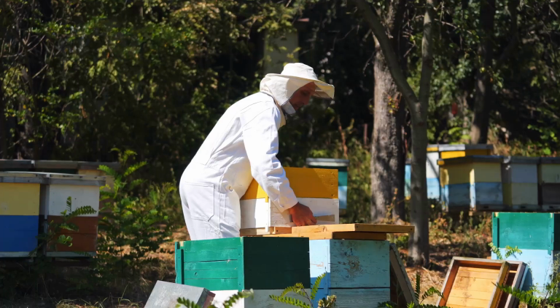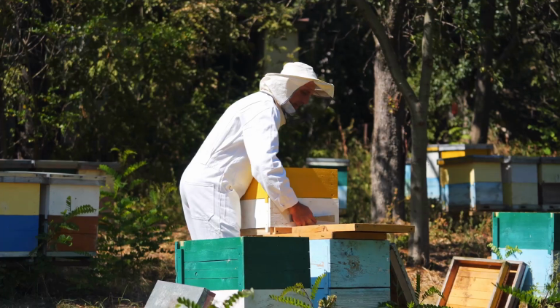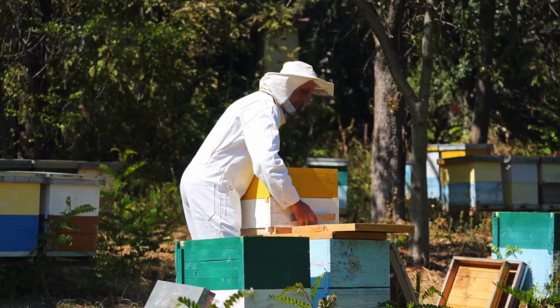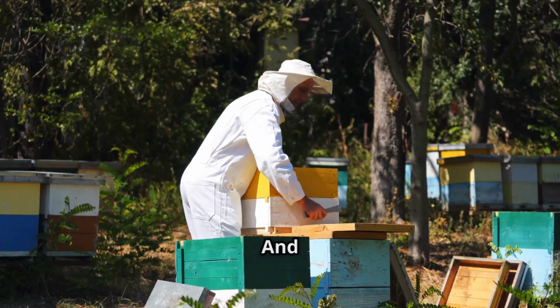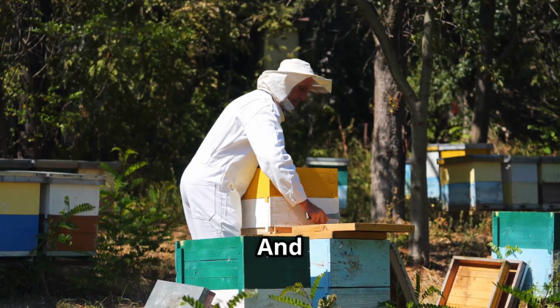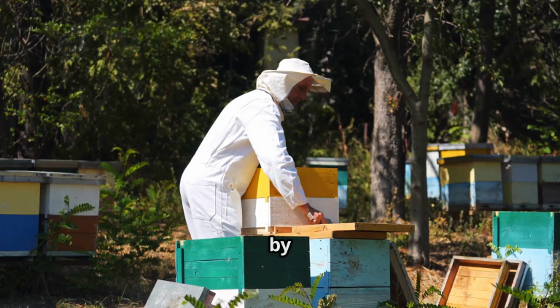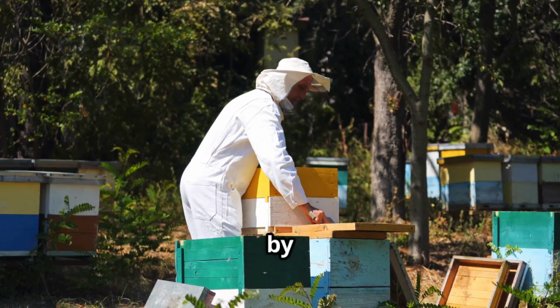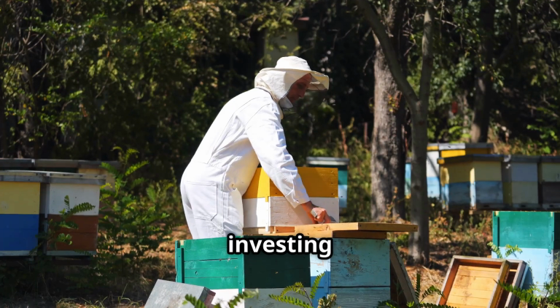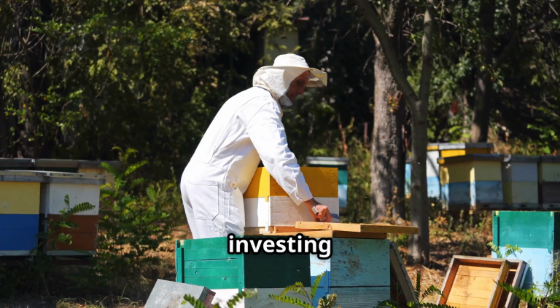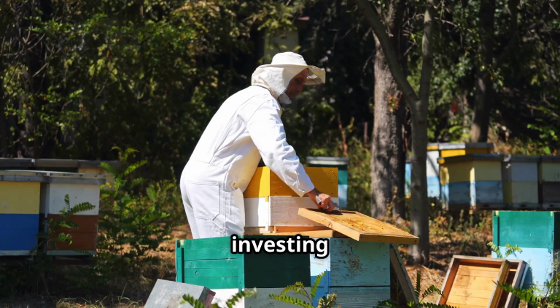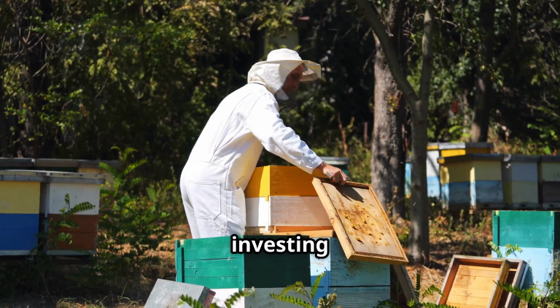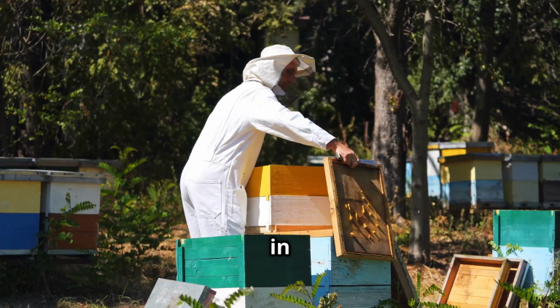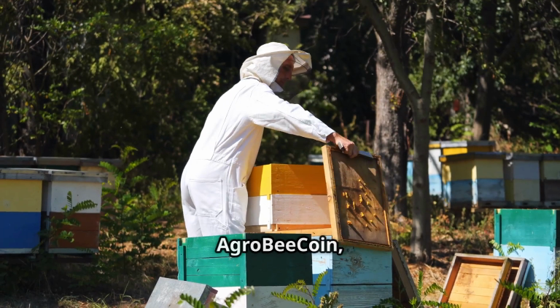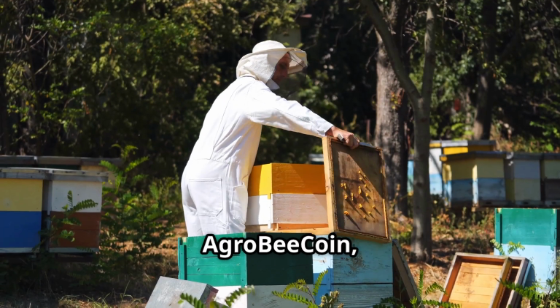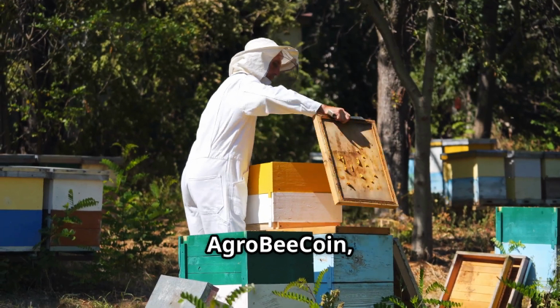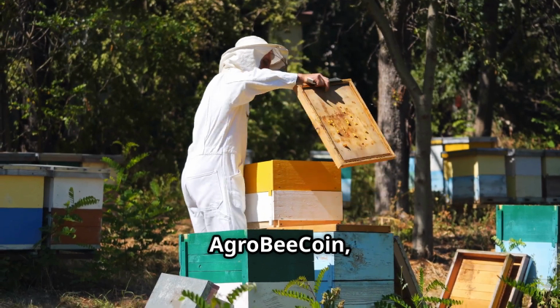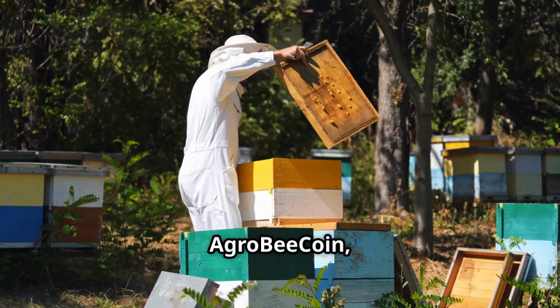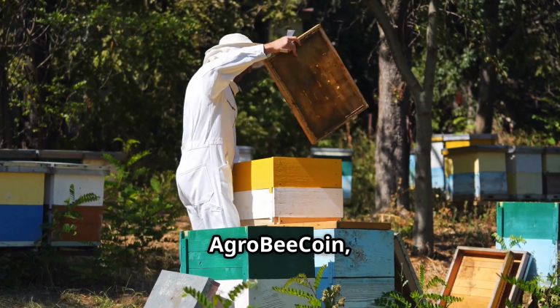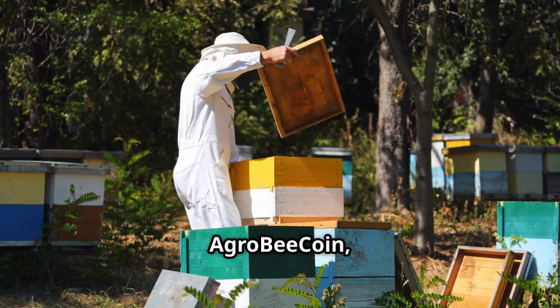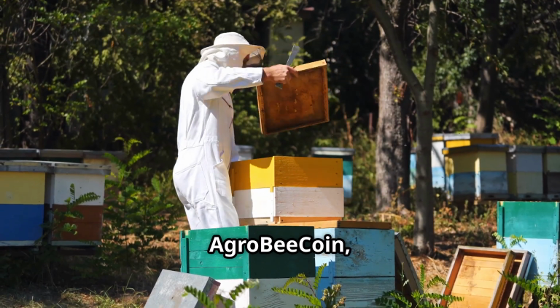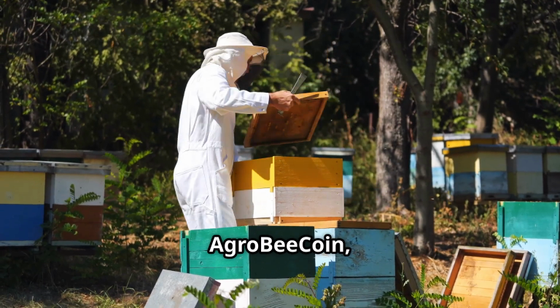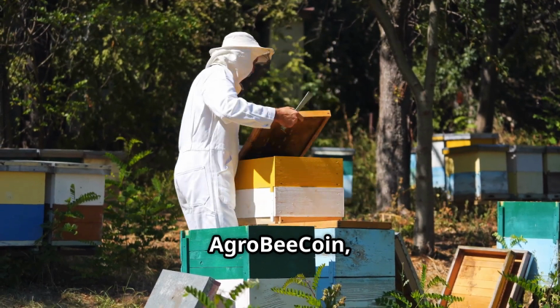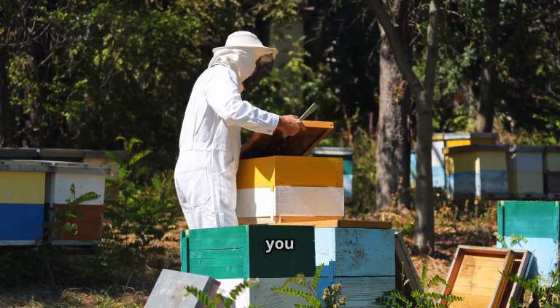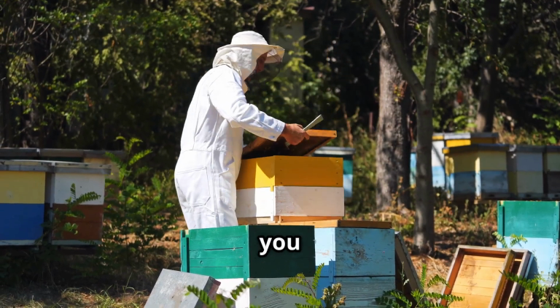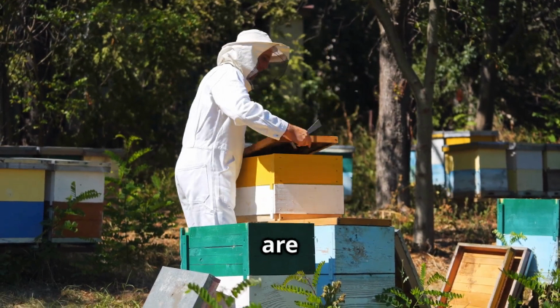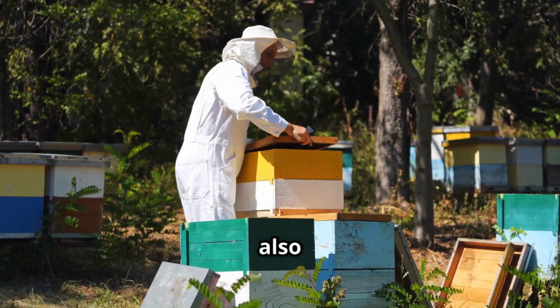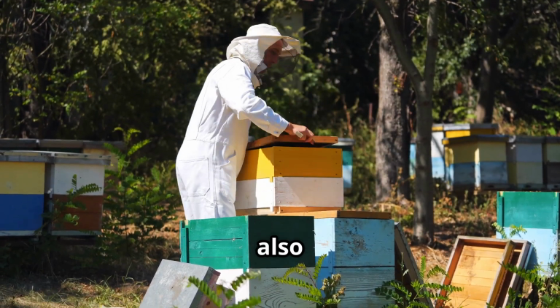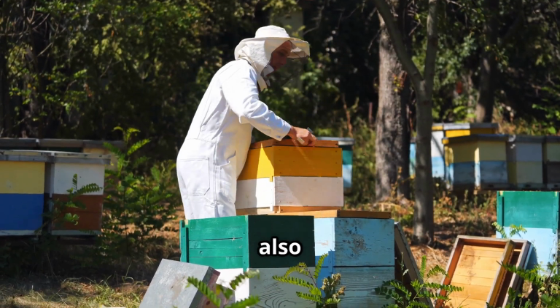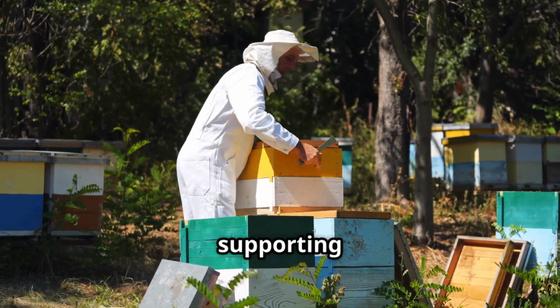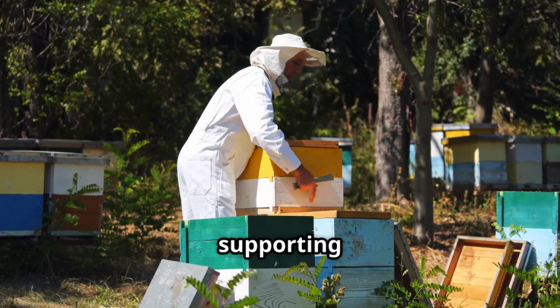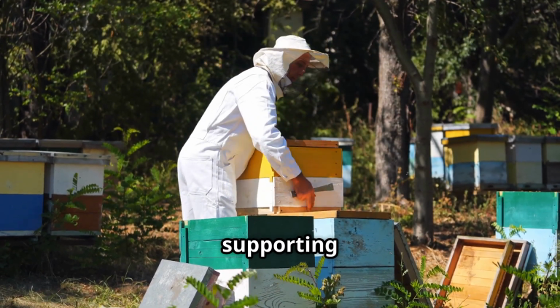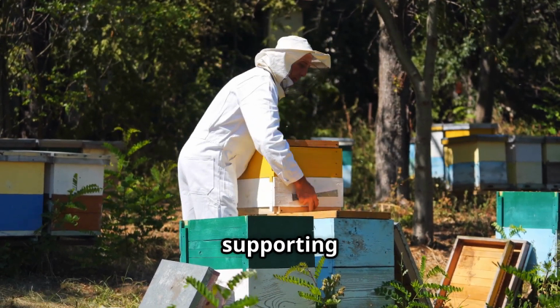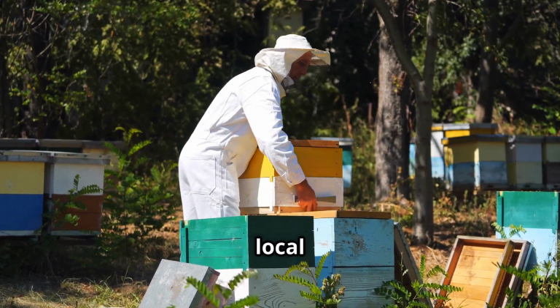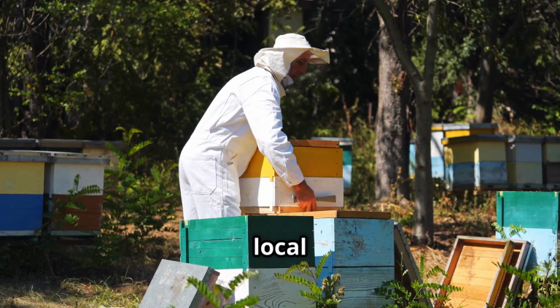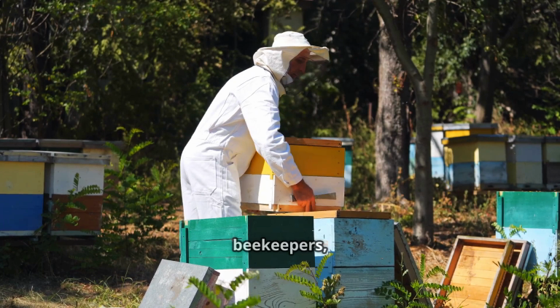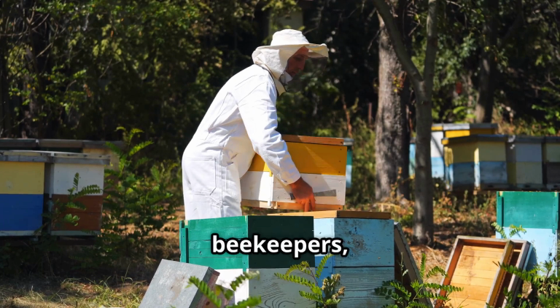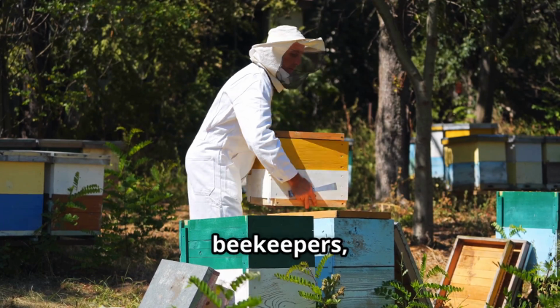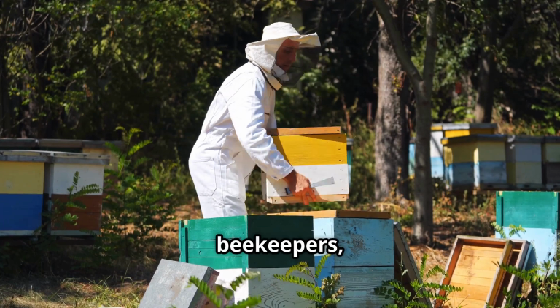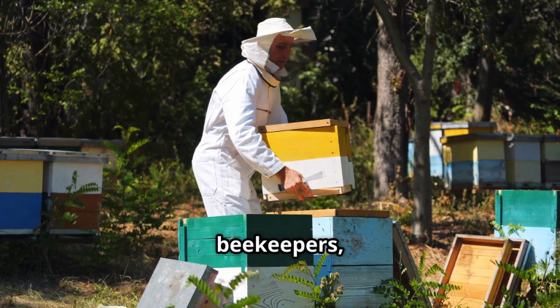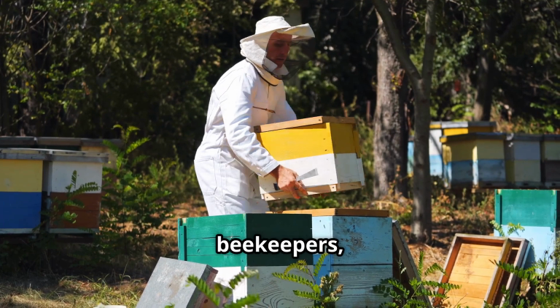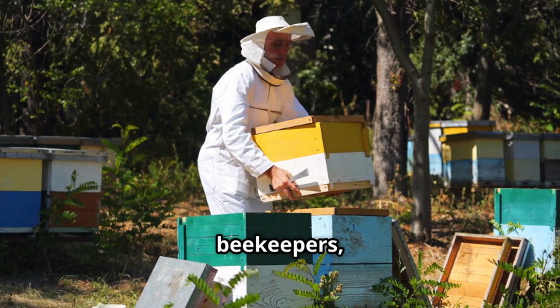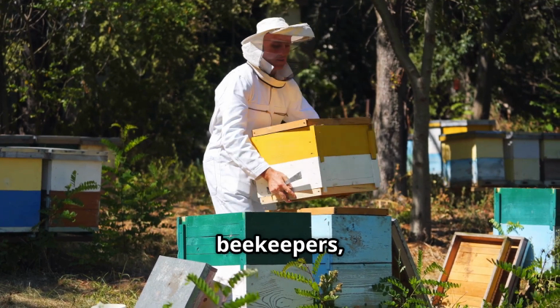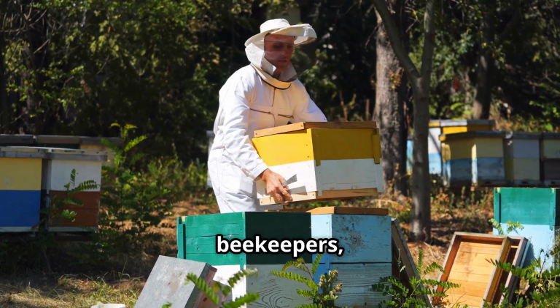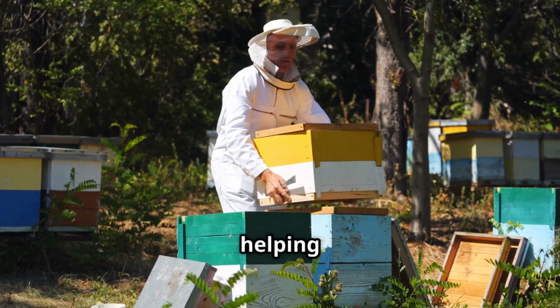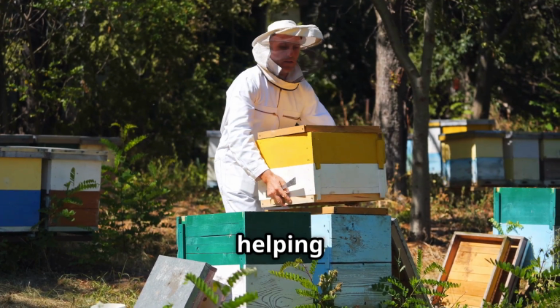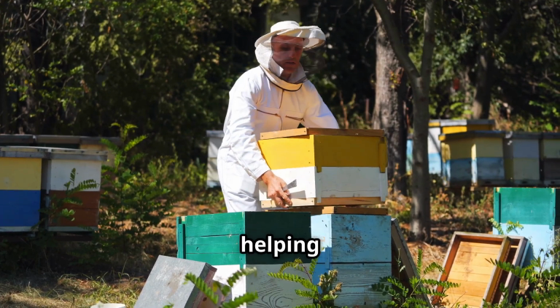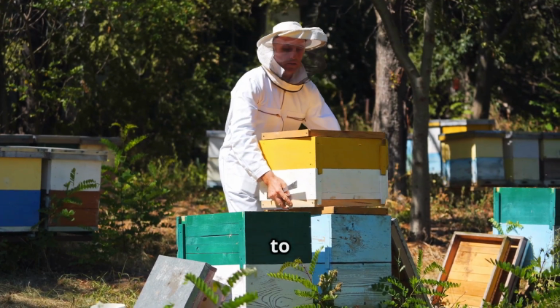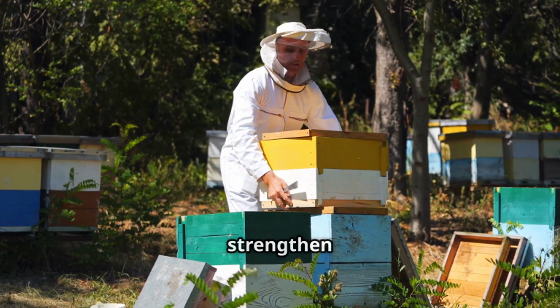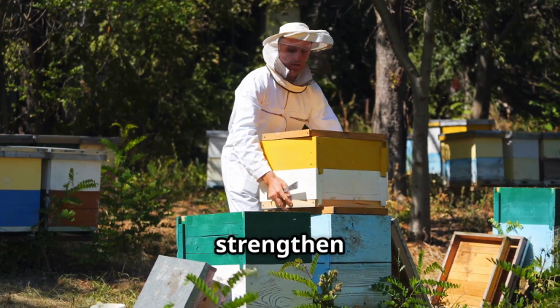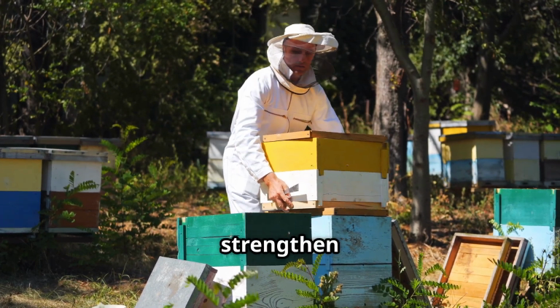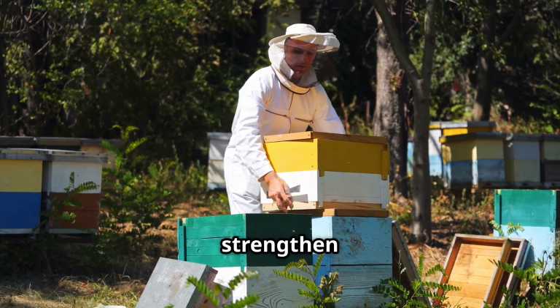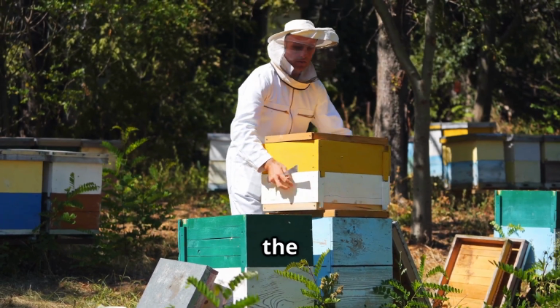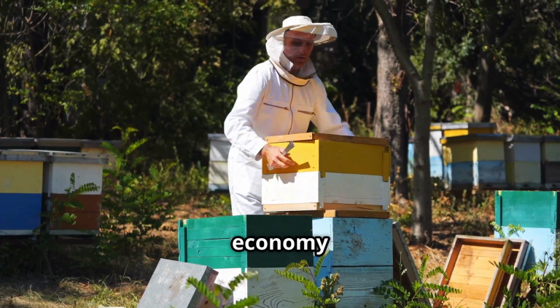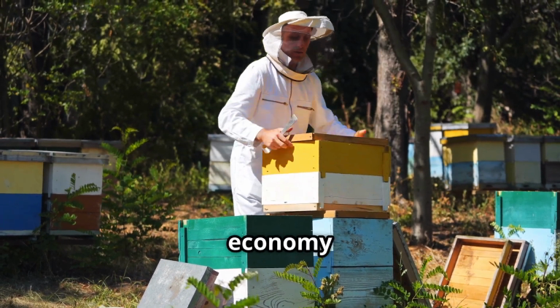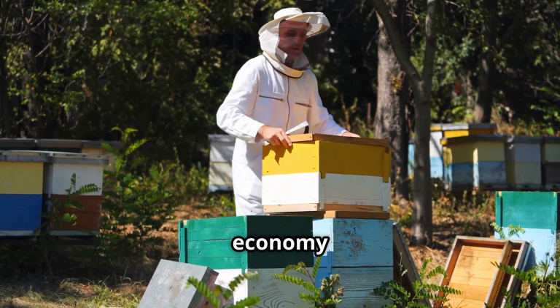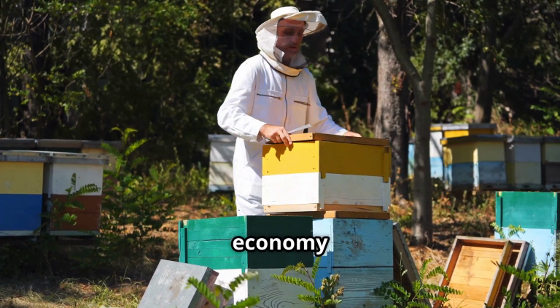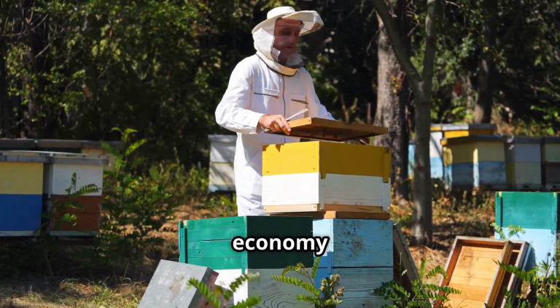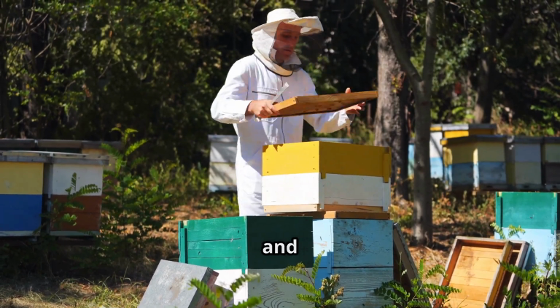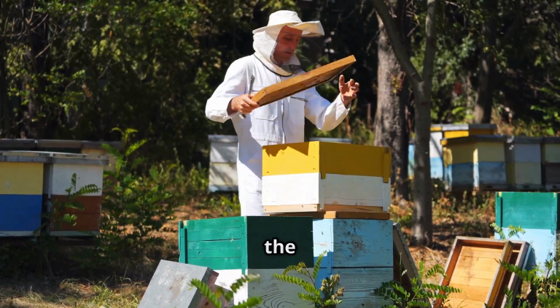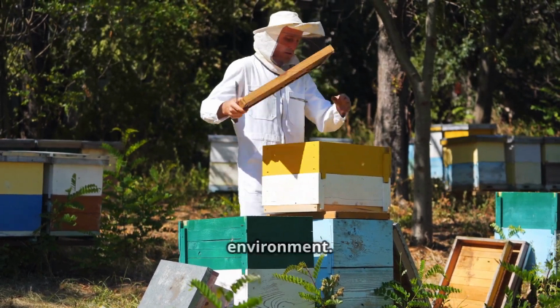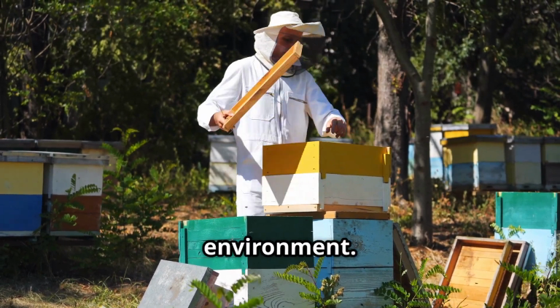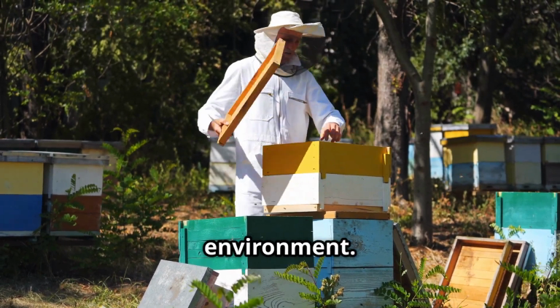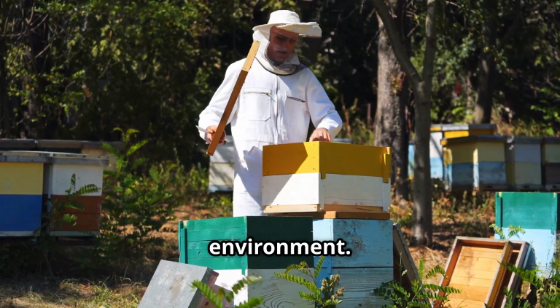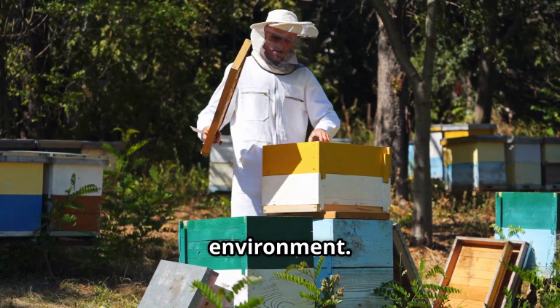And by investing in AgroBeacoin, you are also supporting local beekeepers, helping to strengthen the economy and the environment.